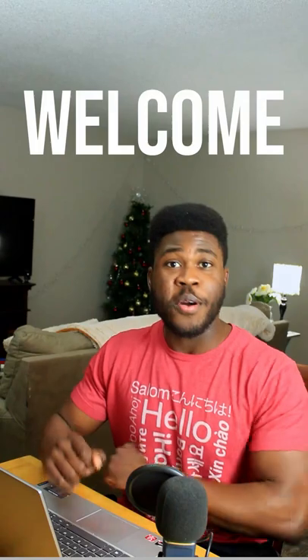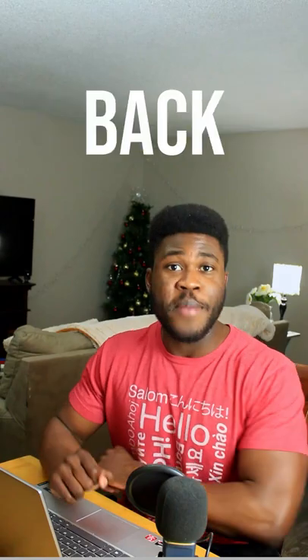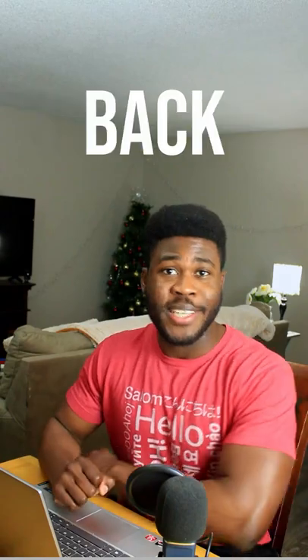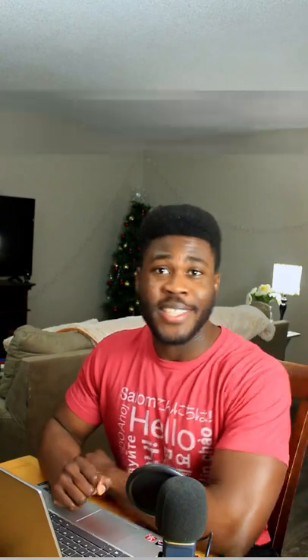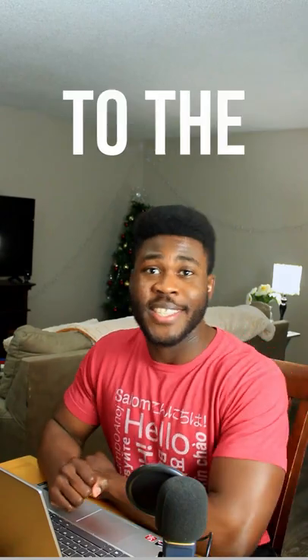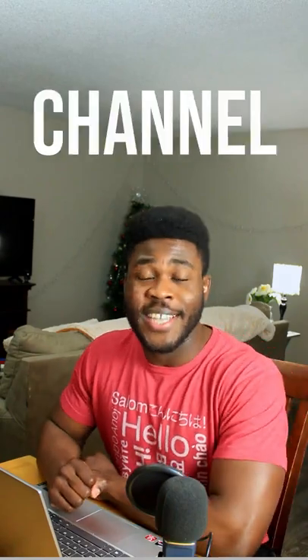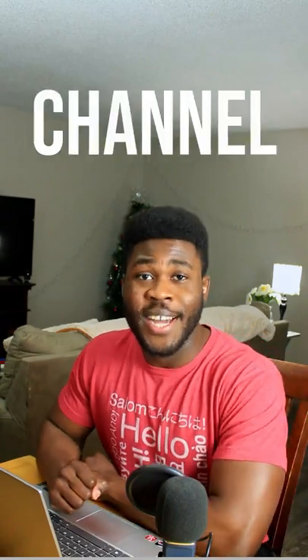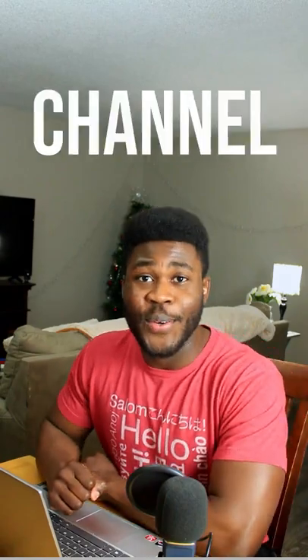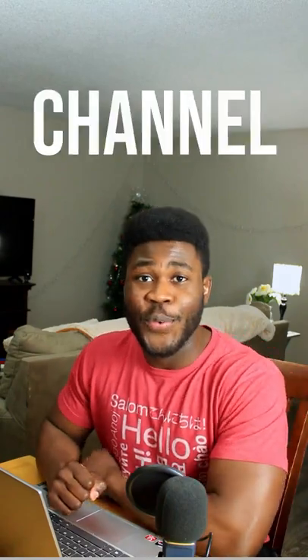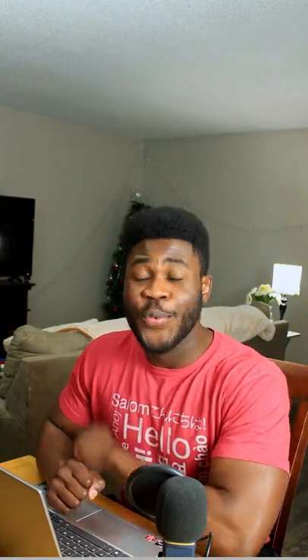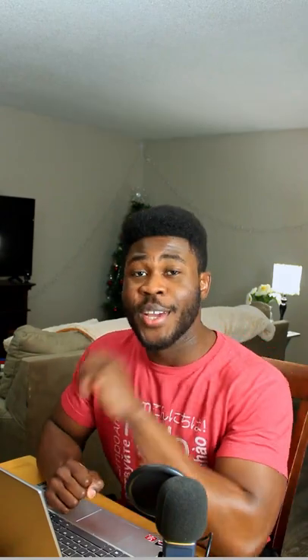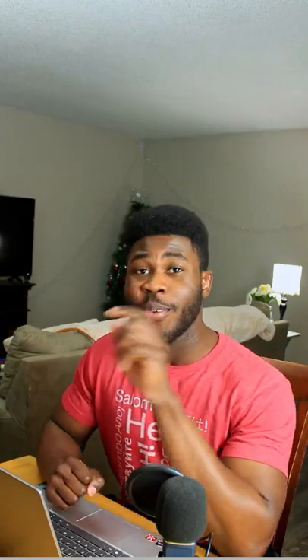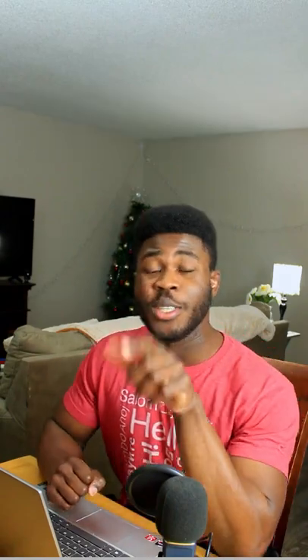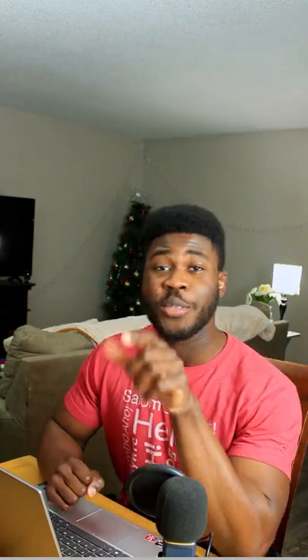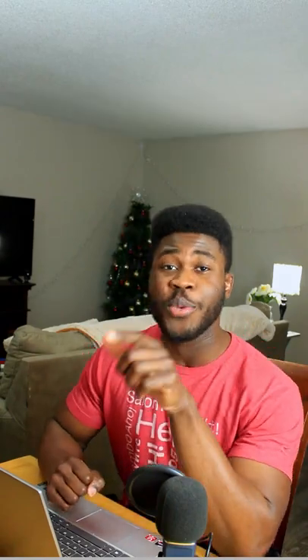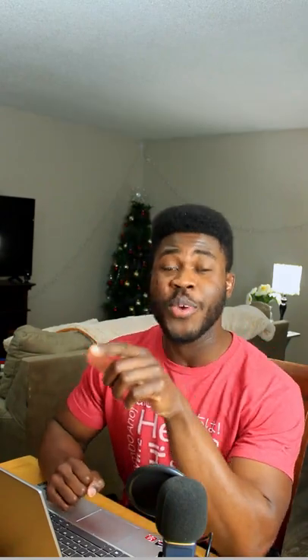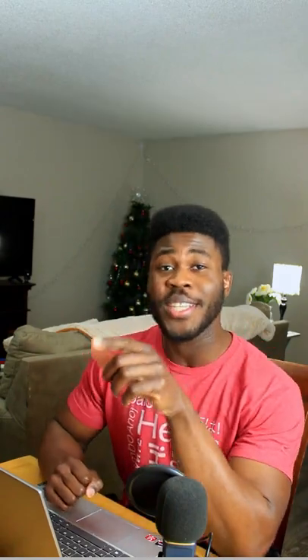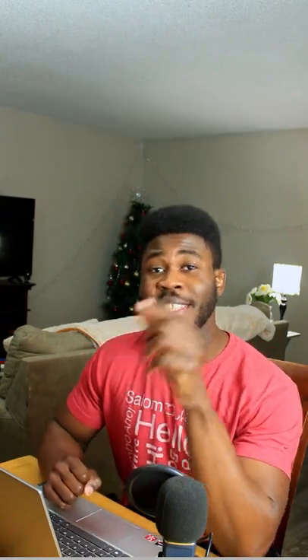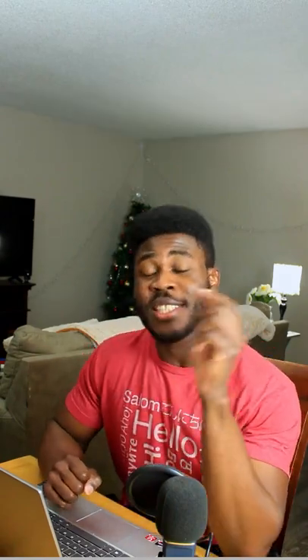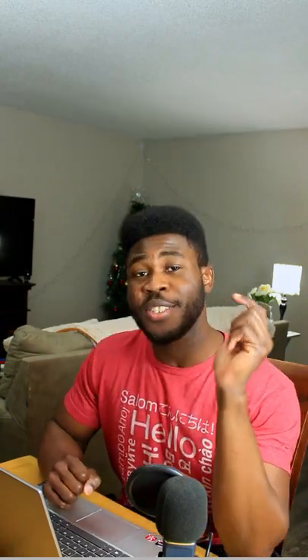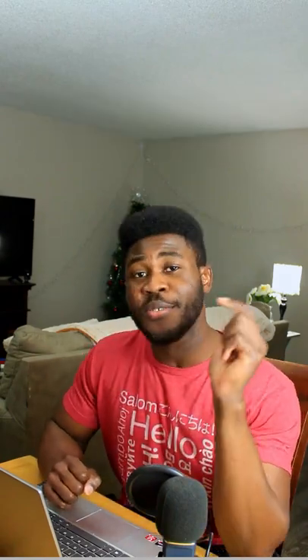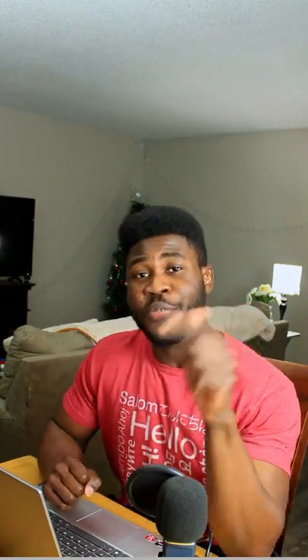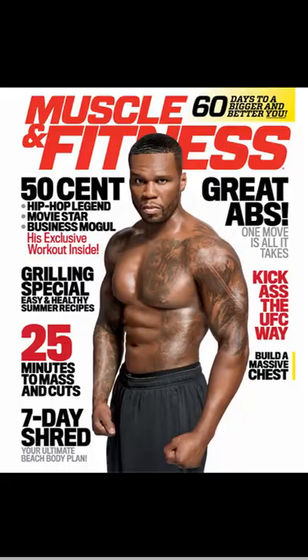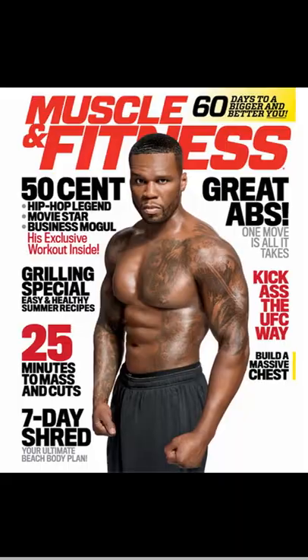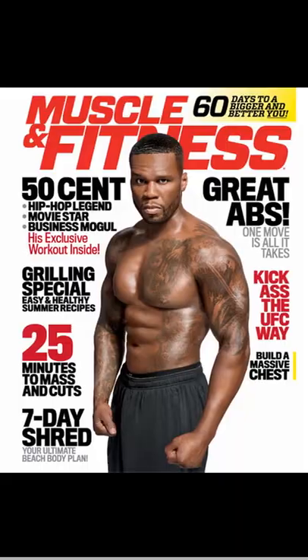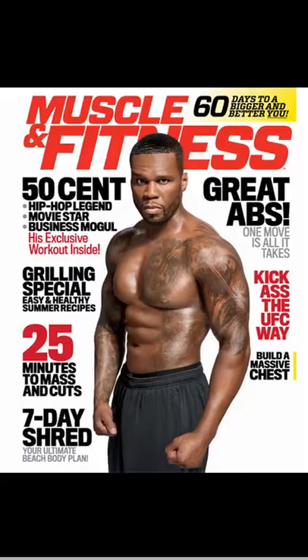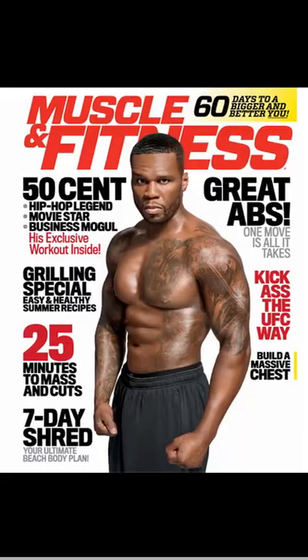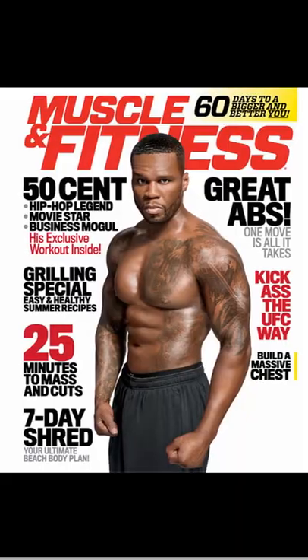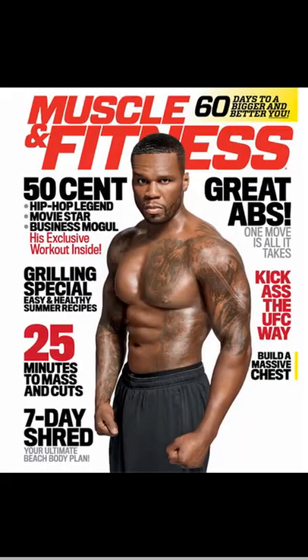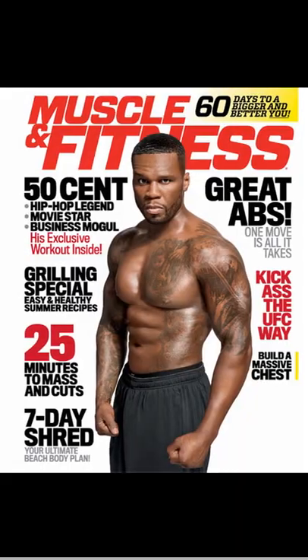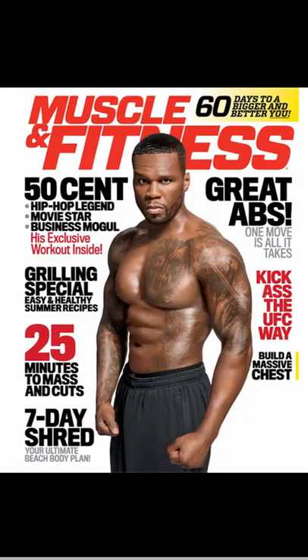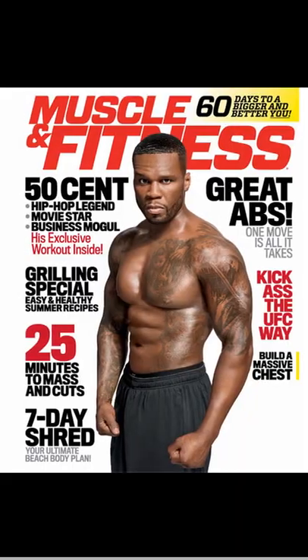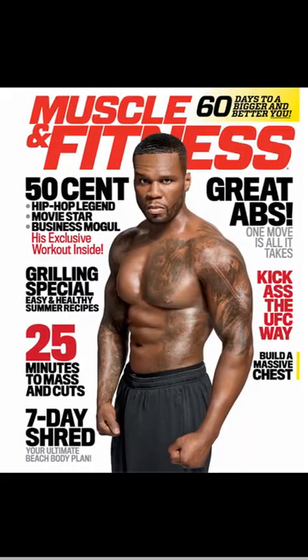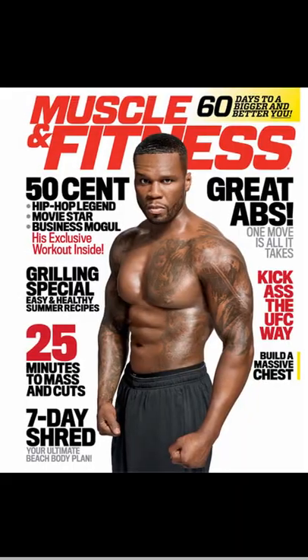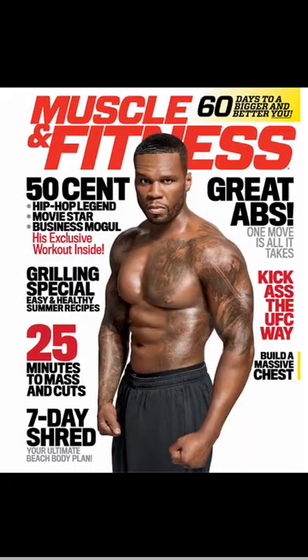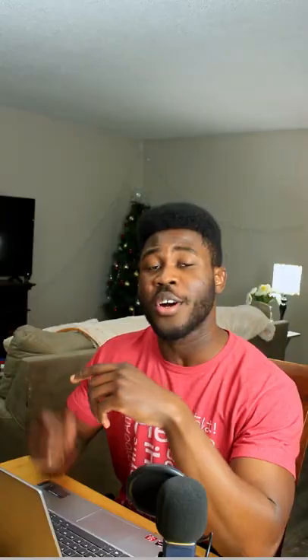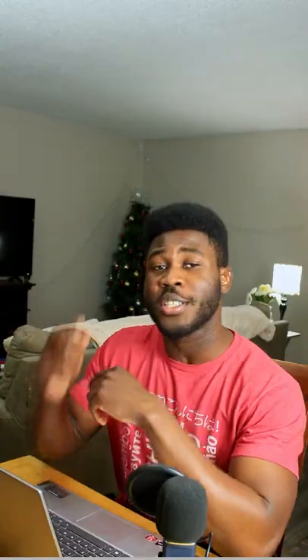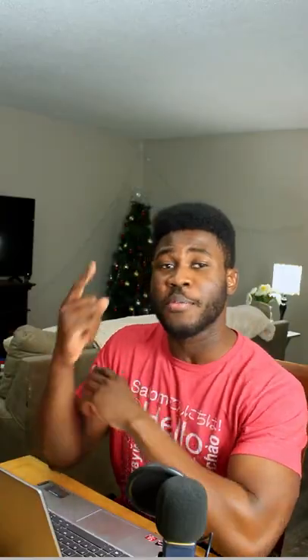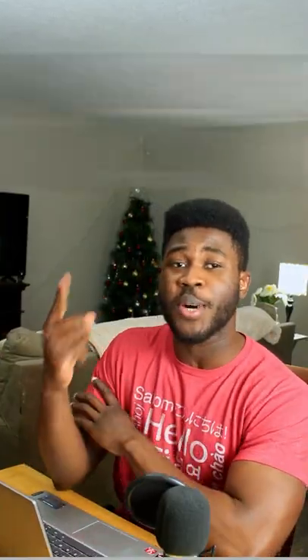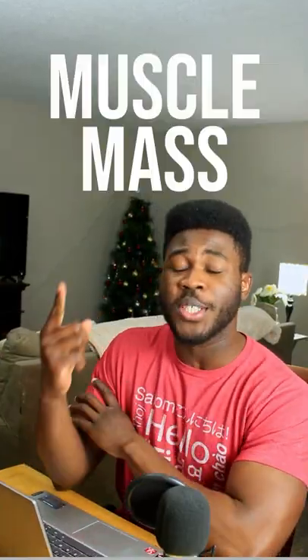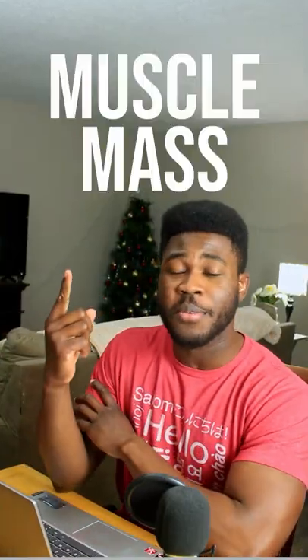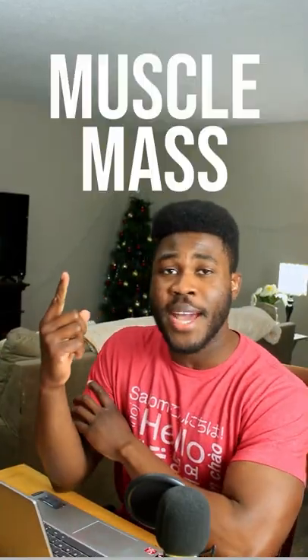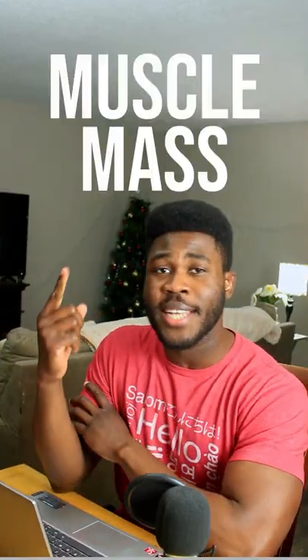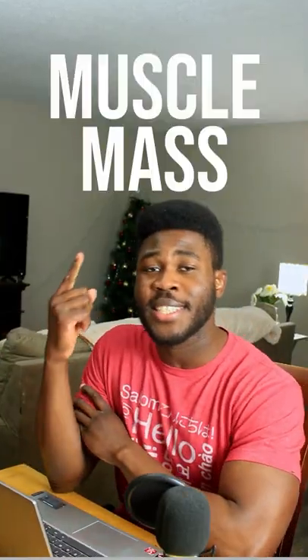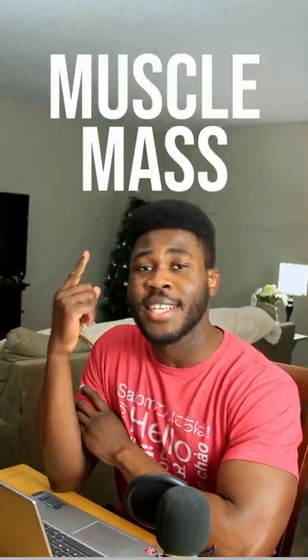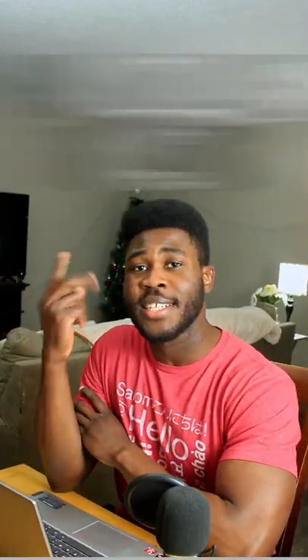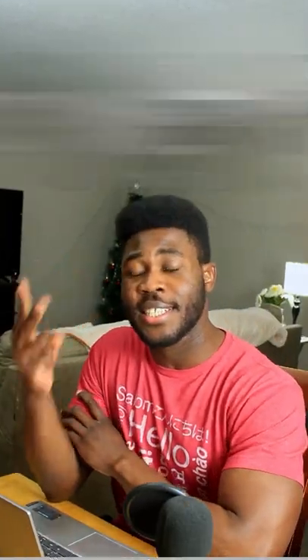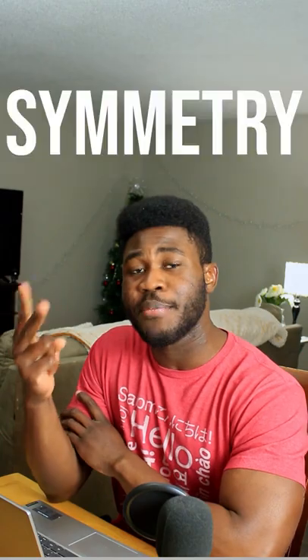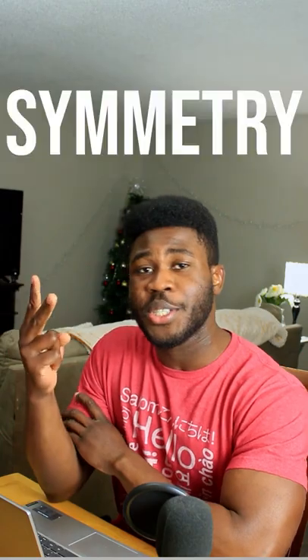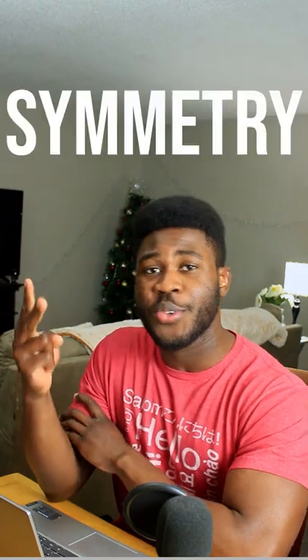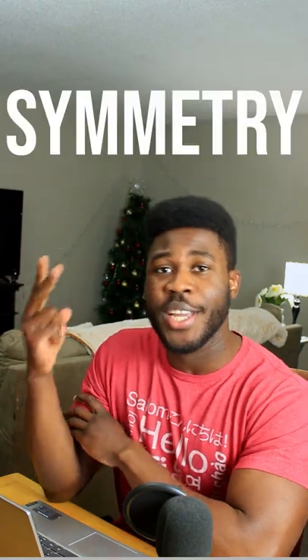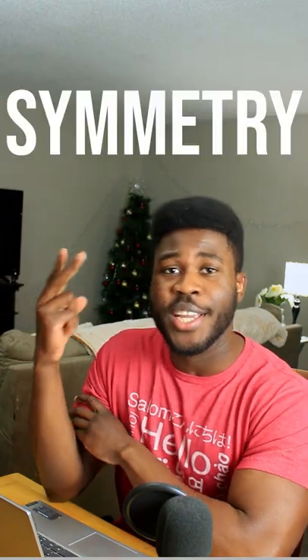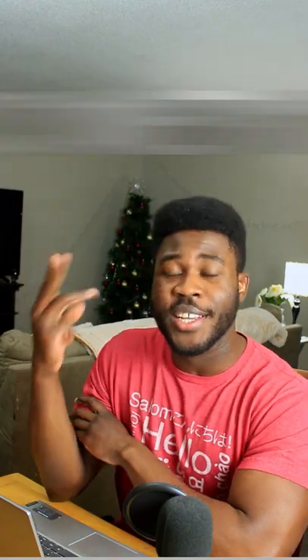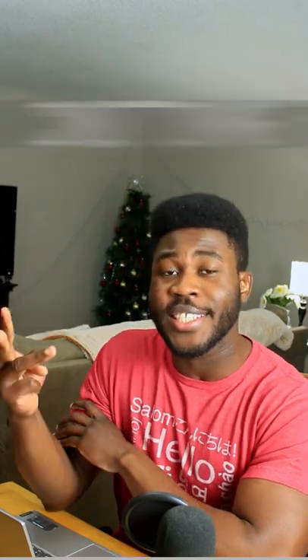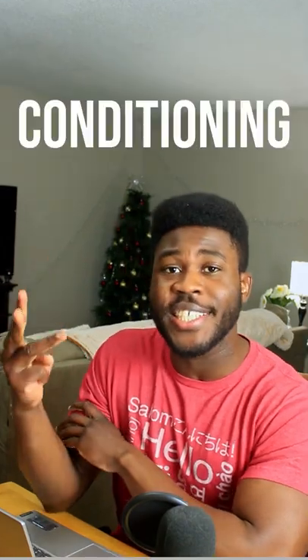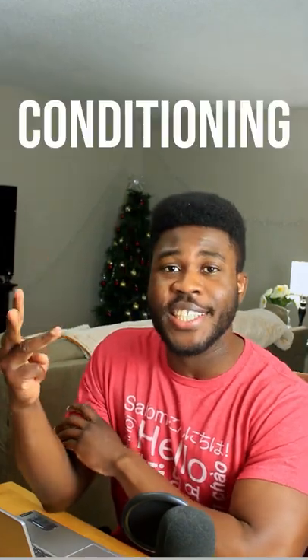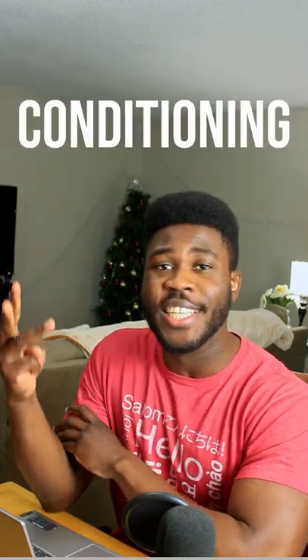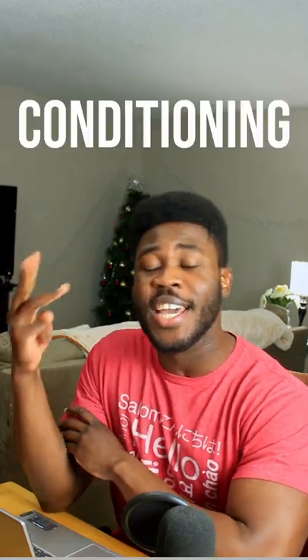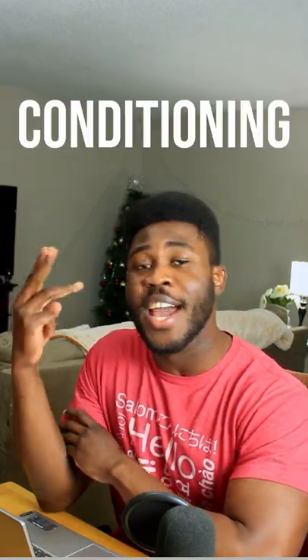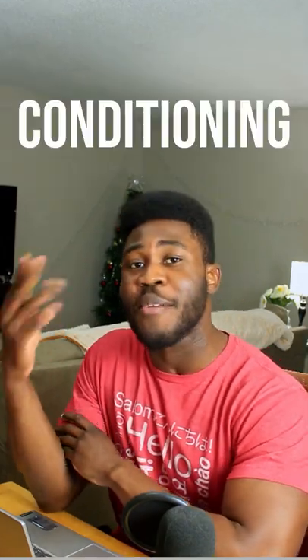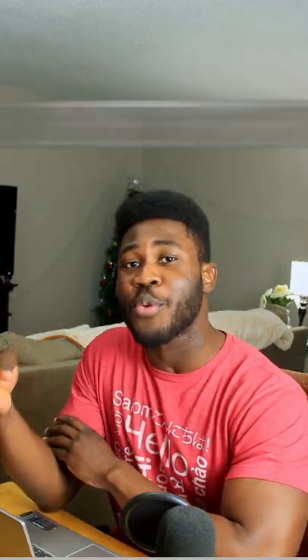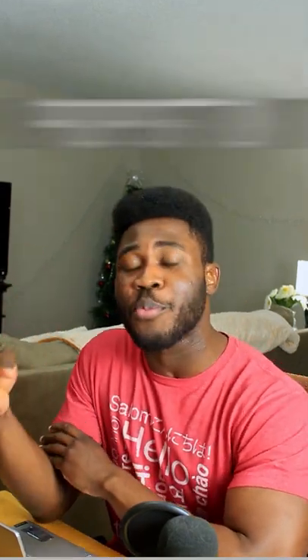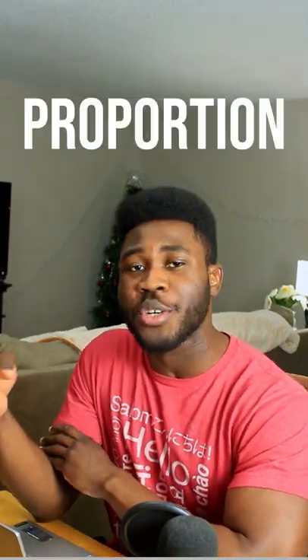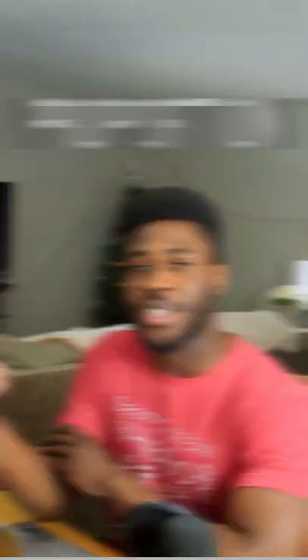Welcome back to the channel. We are going to be rating 50 Cent's physique across muscle mass, symmetry, conditioning, and proportion.